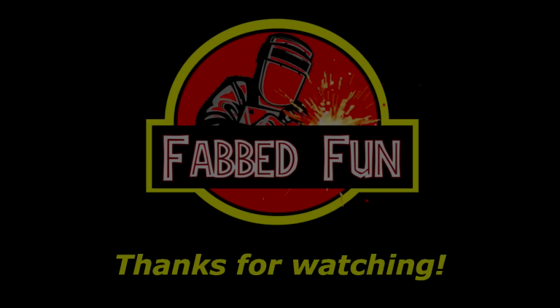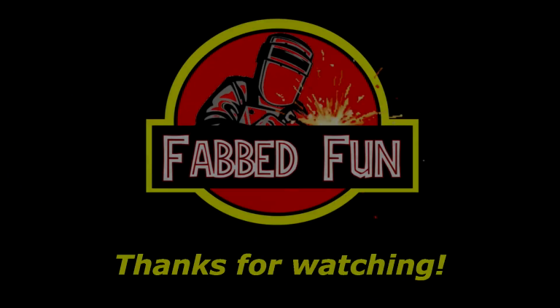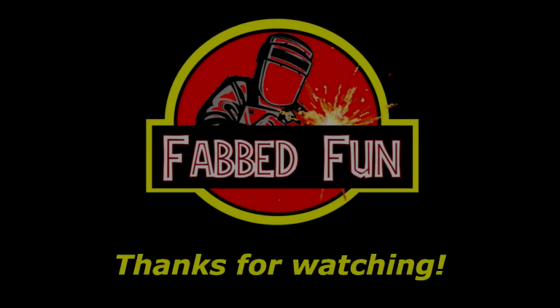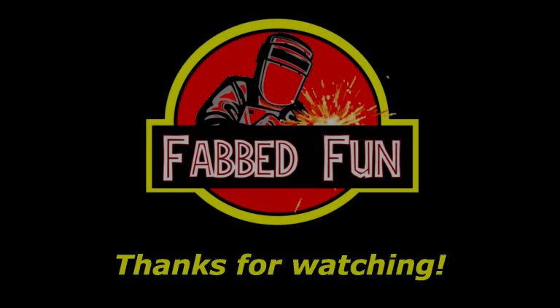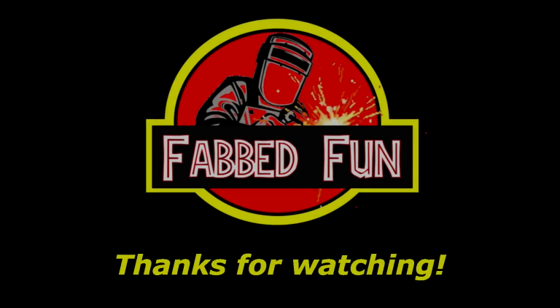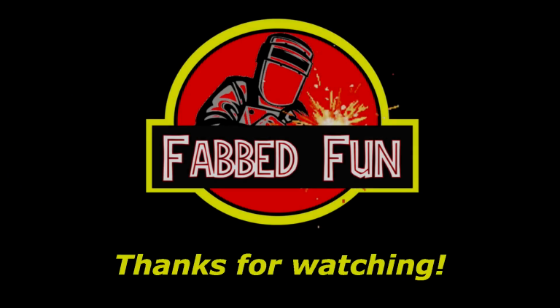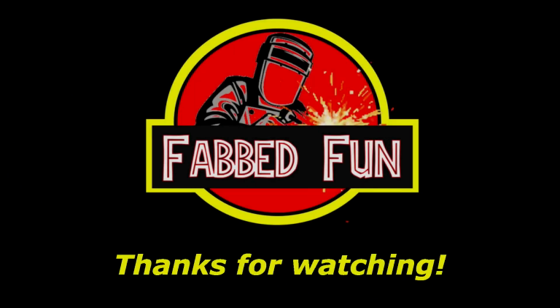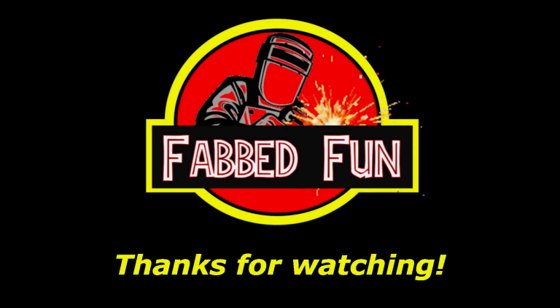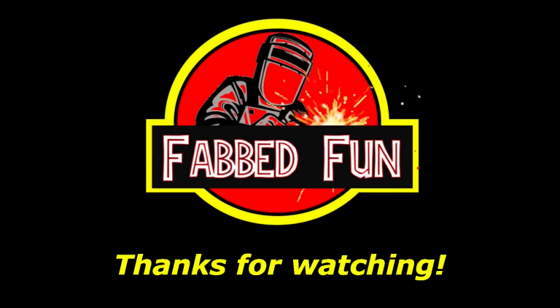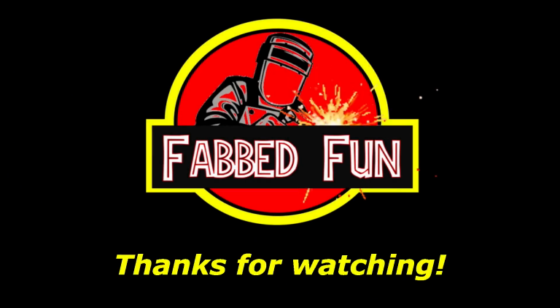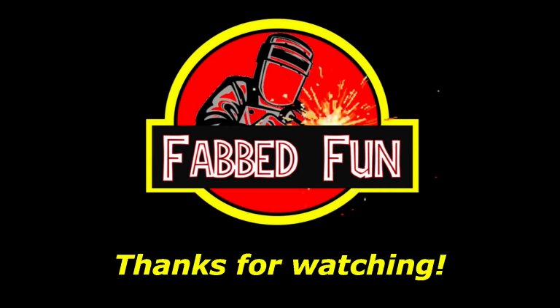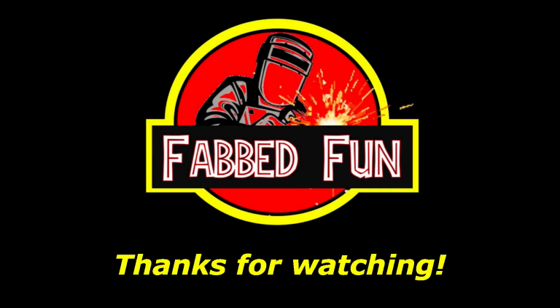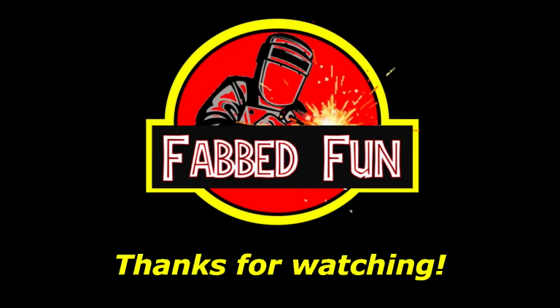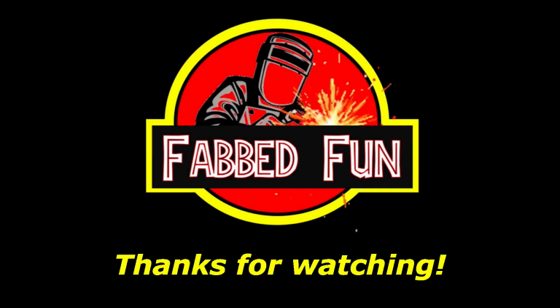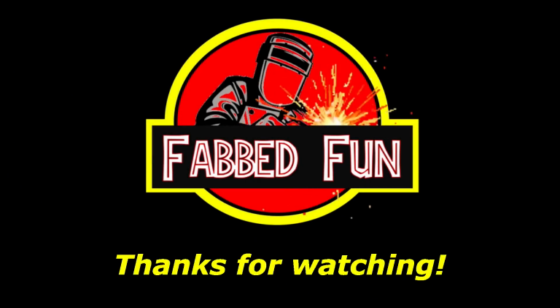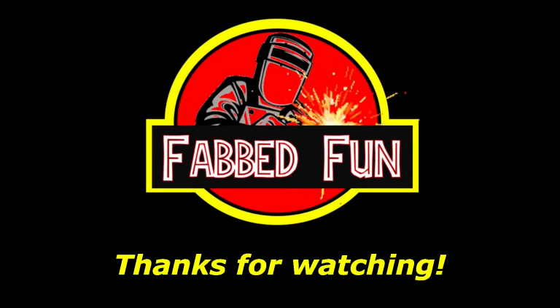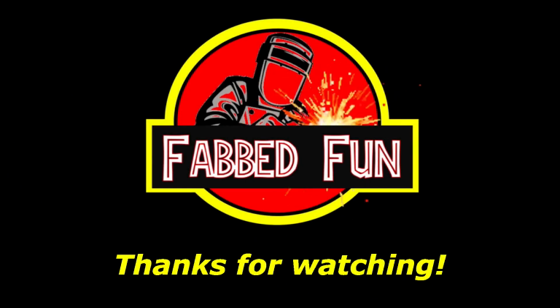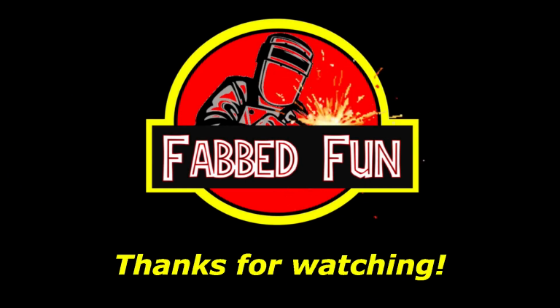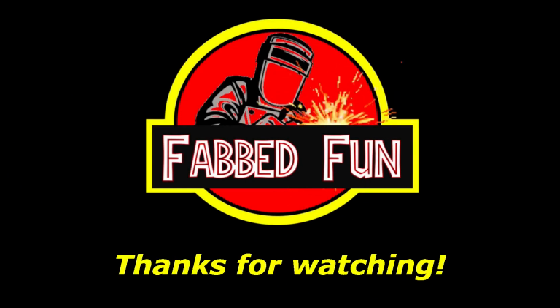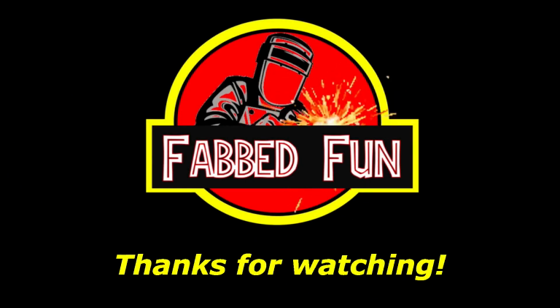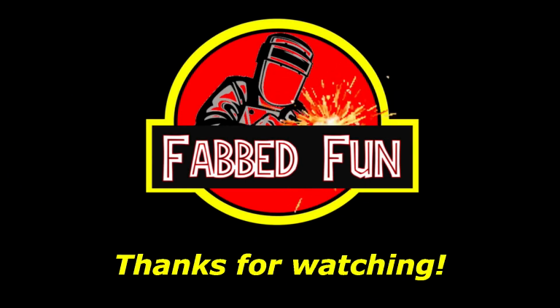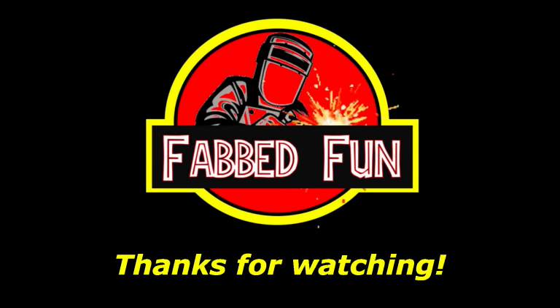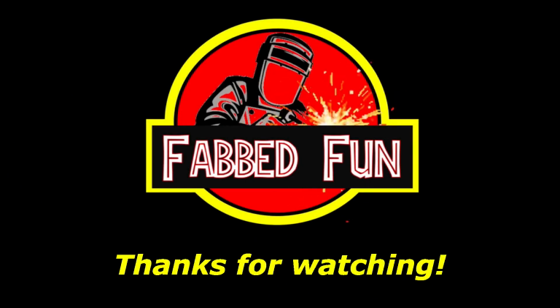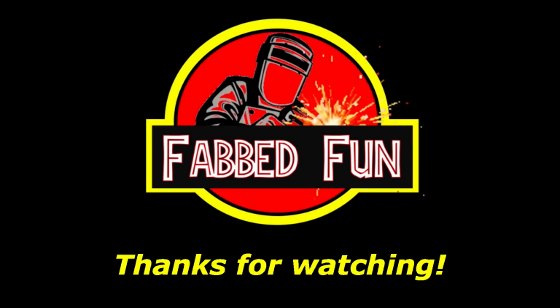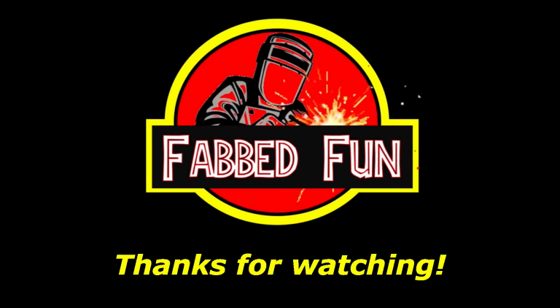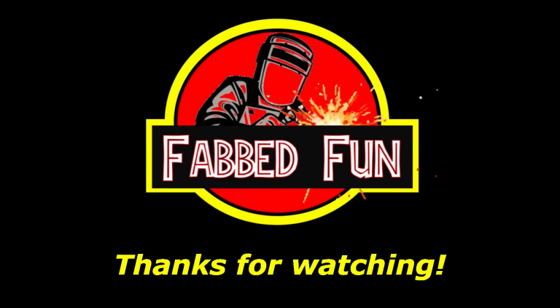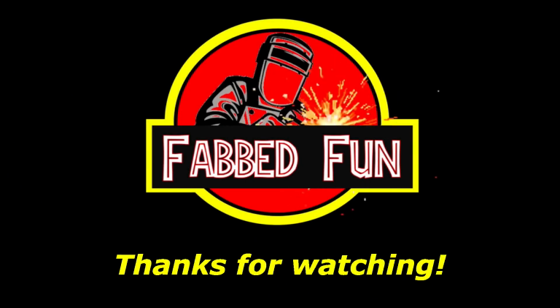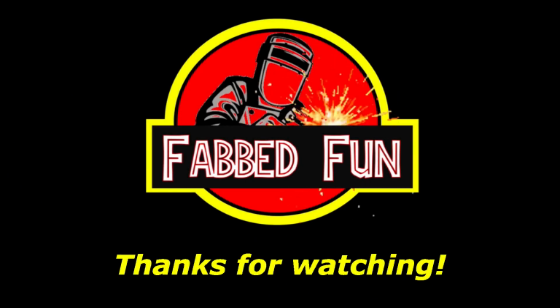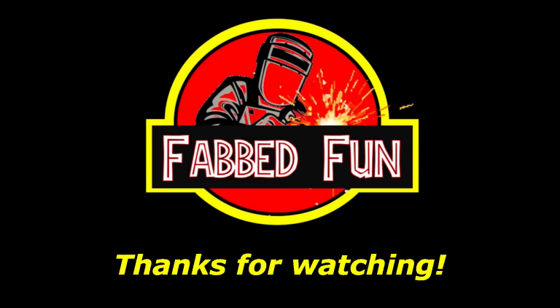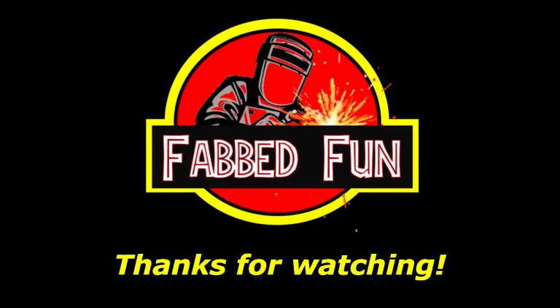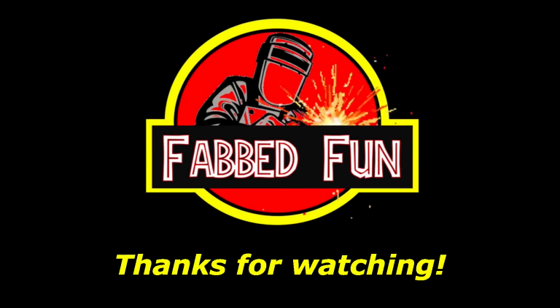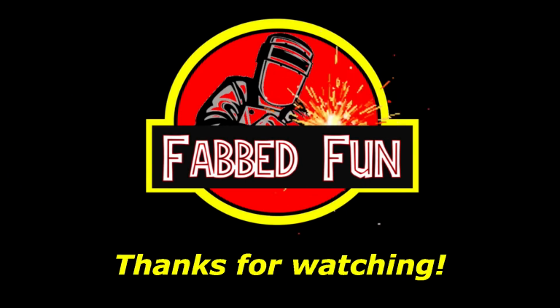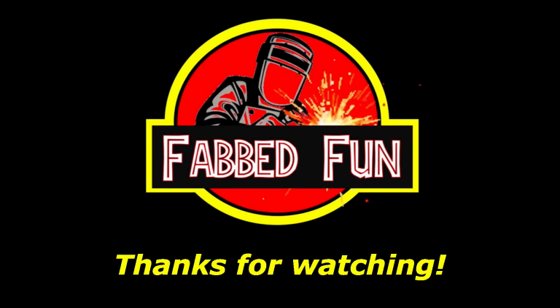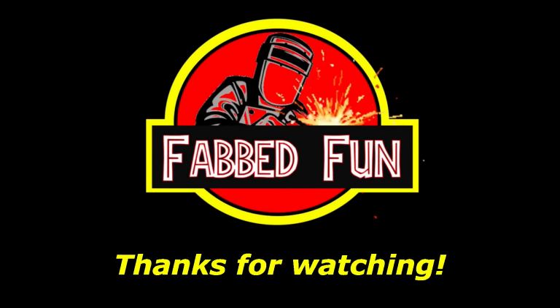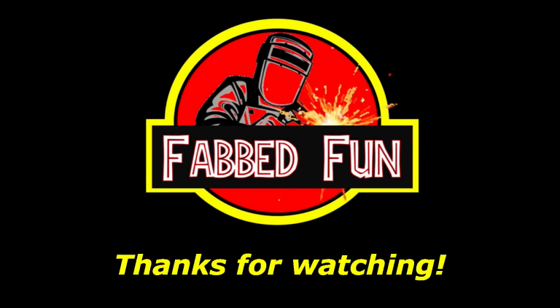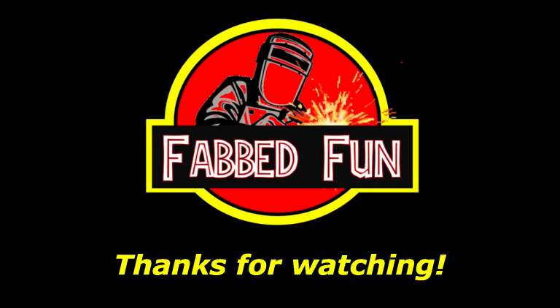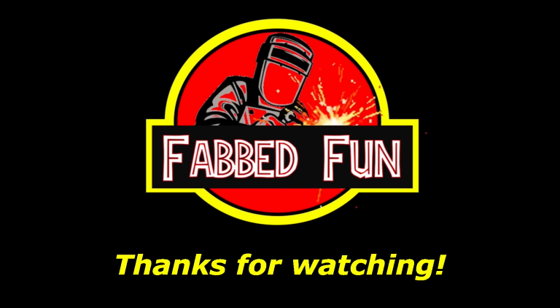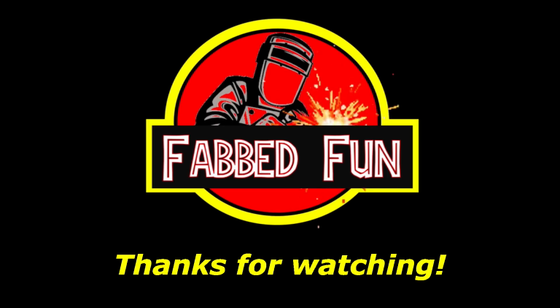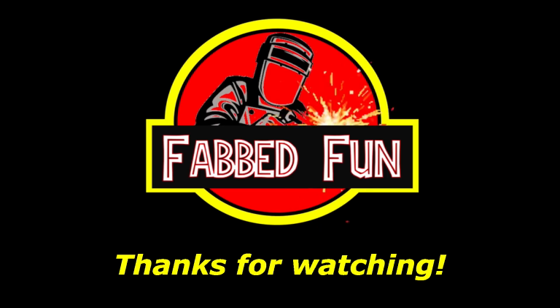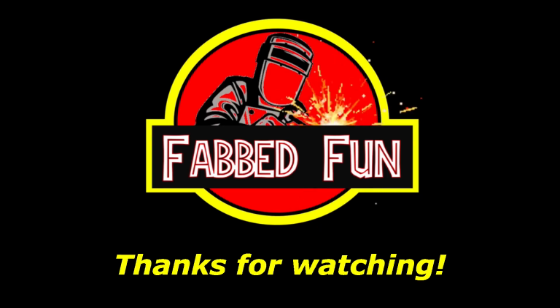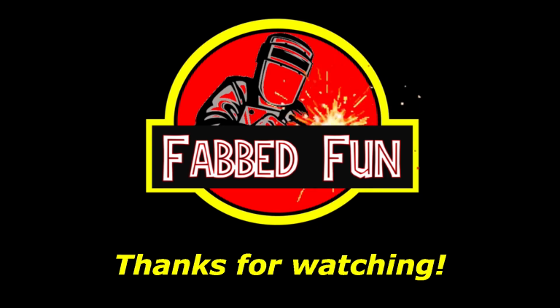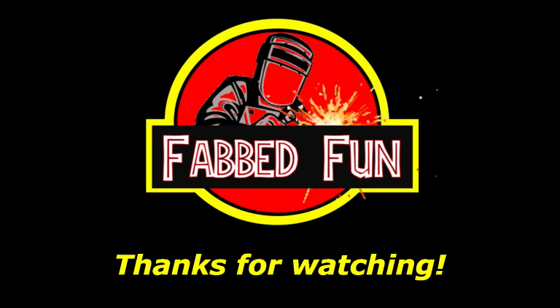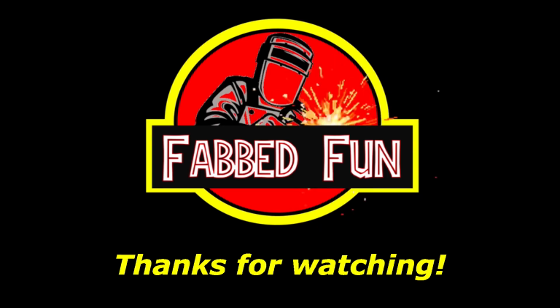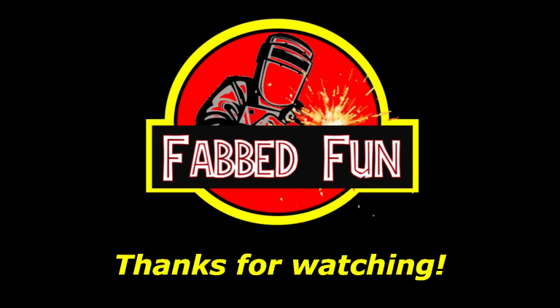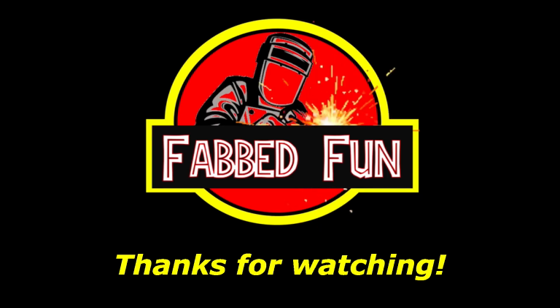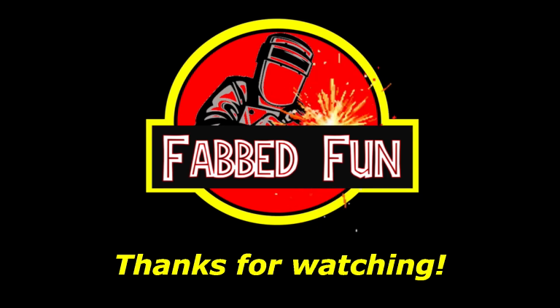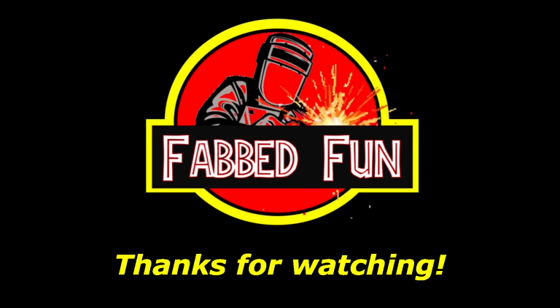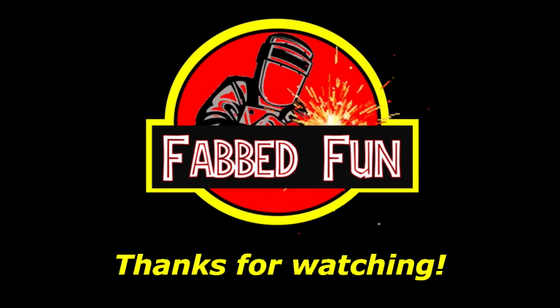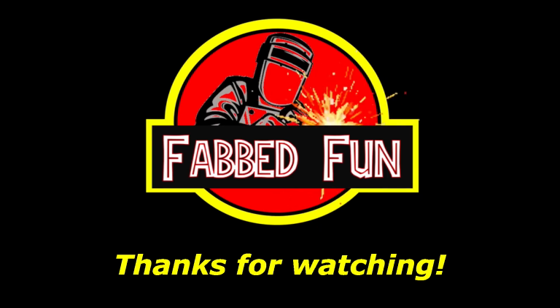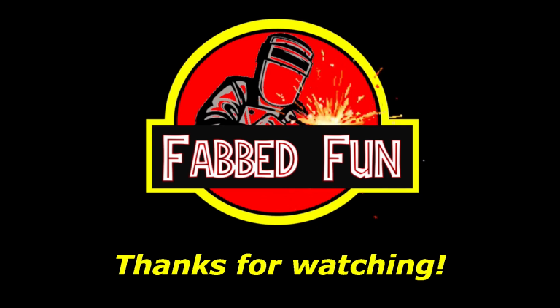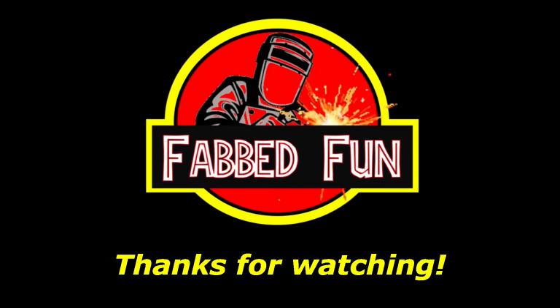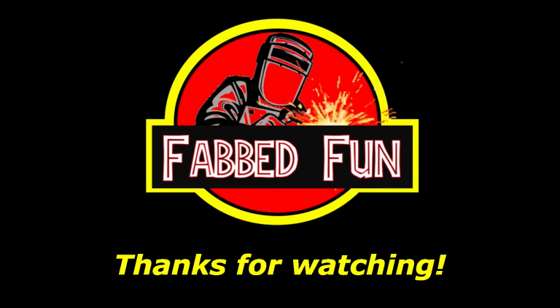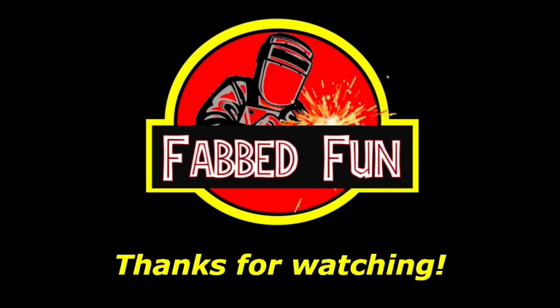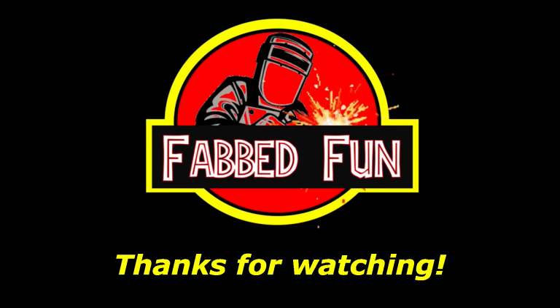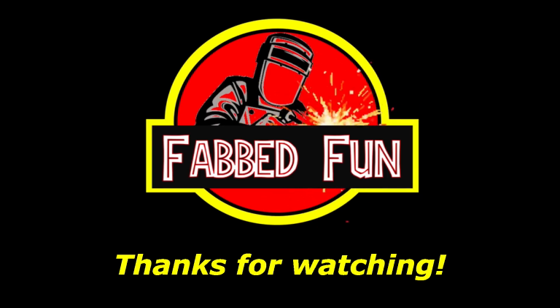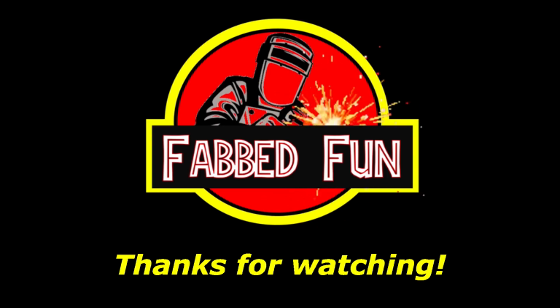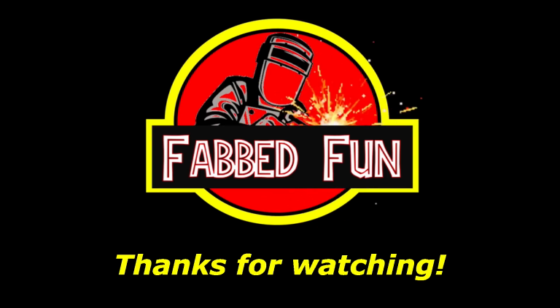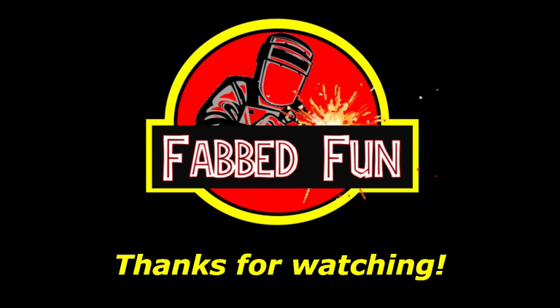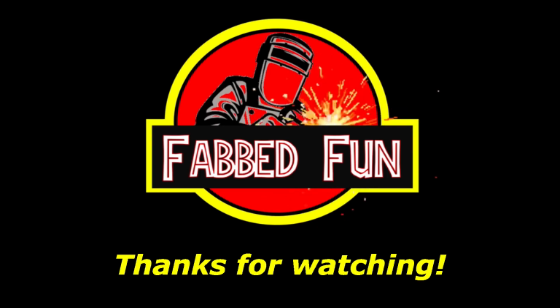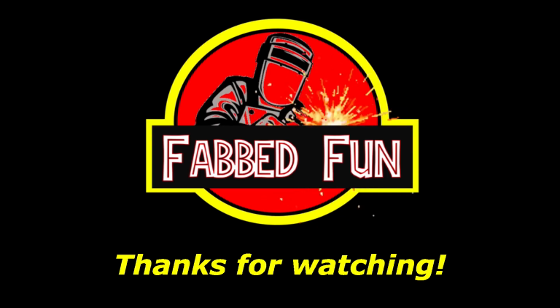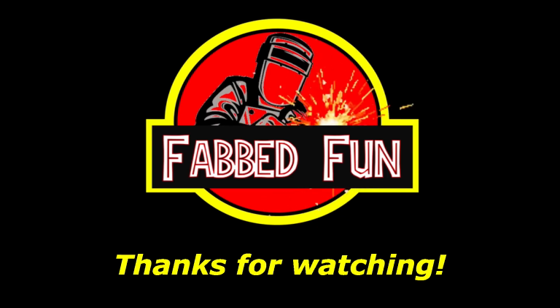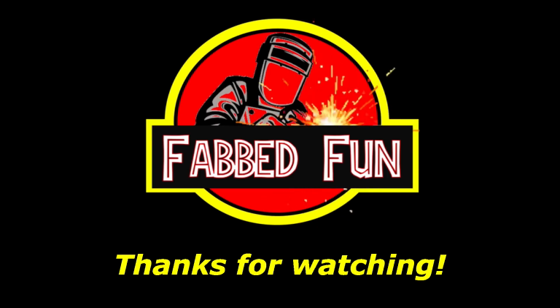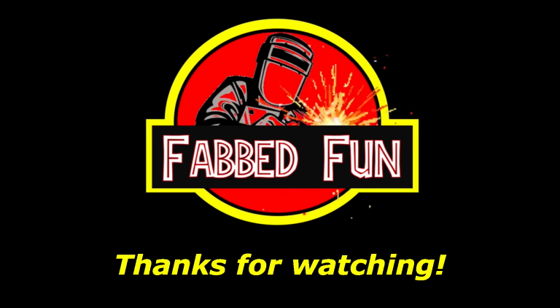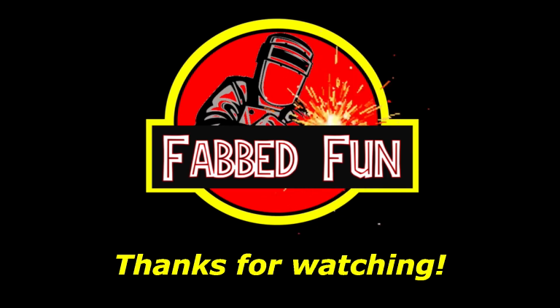Thanks to everybody for watching. If you have any questions, leave them in the comment section below. Give me a thumbs up, subscribe if you haven't already, and we'll catch you next time — have fun.